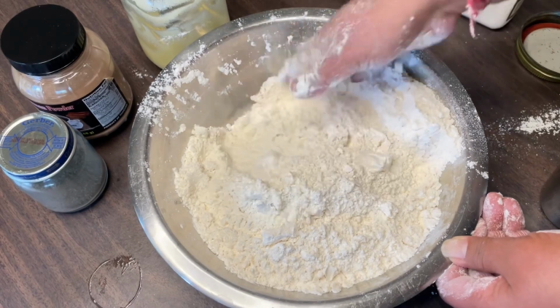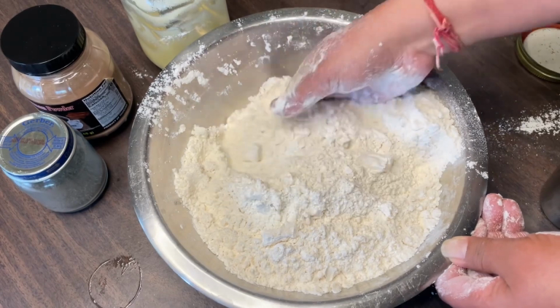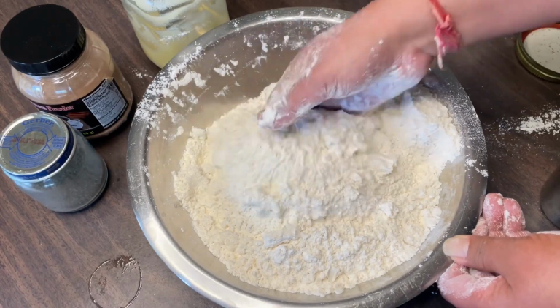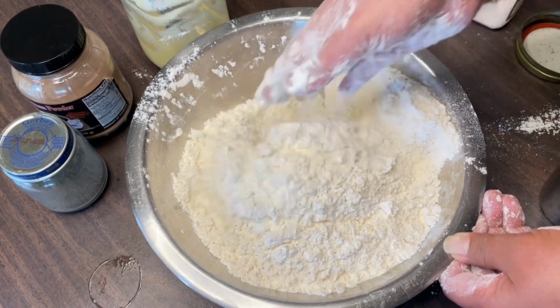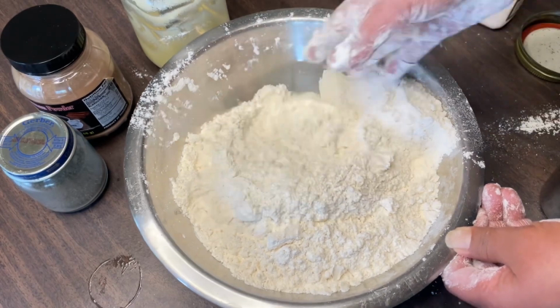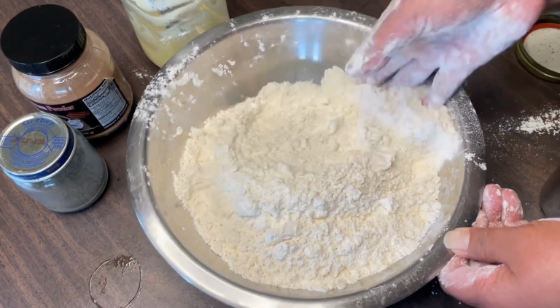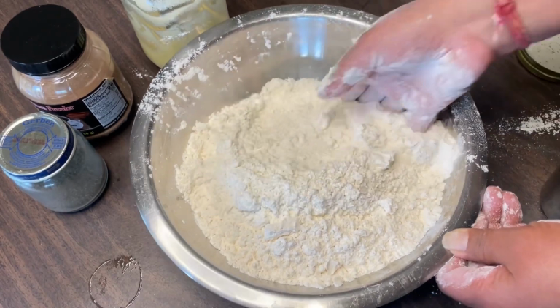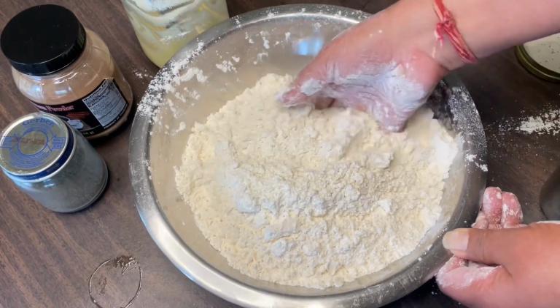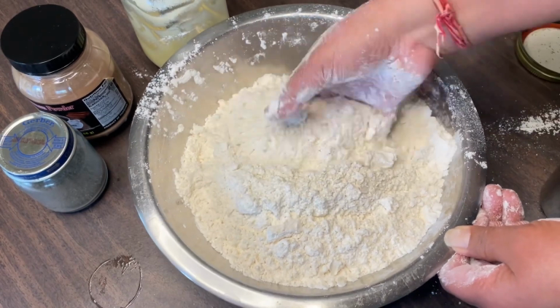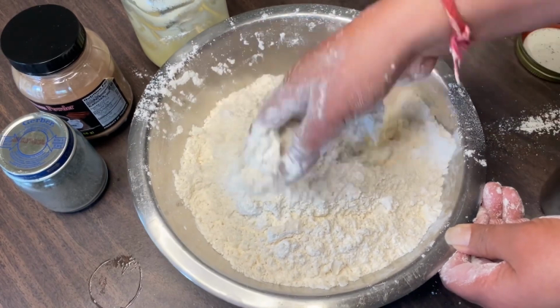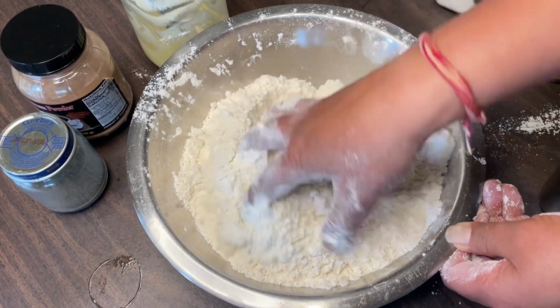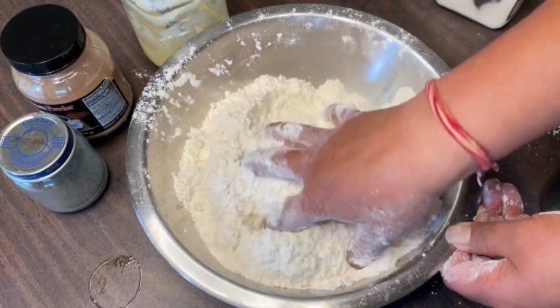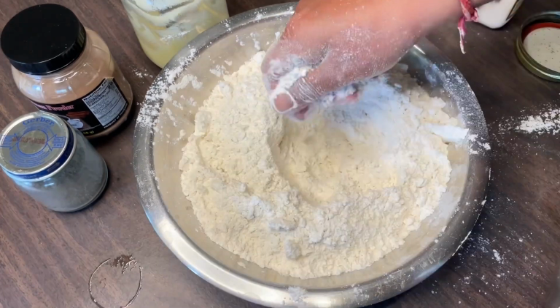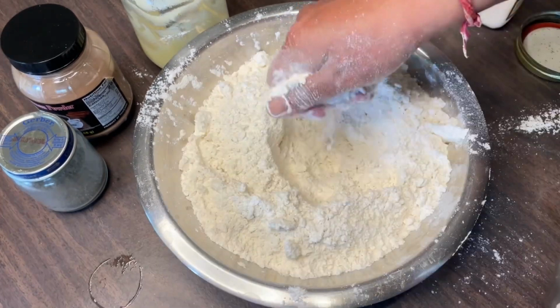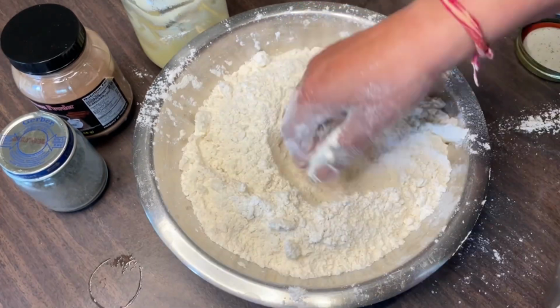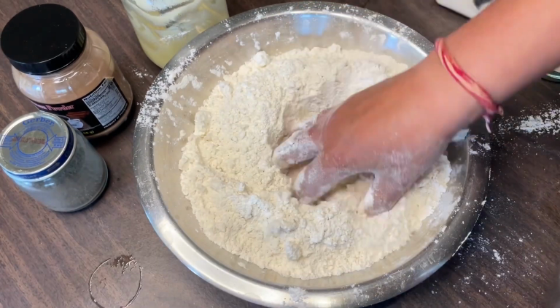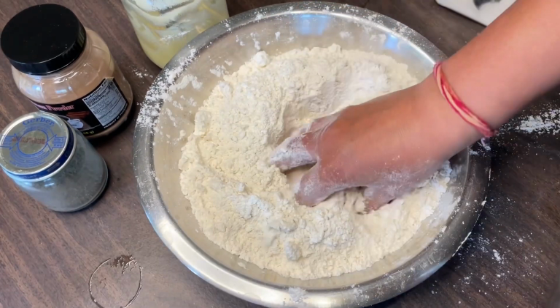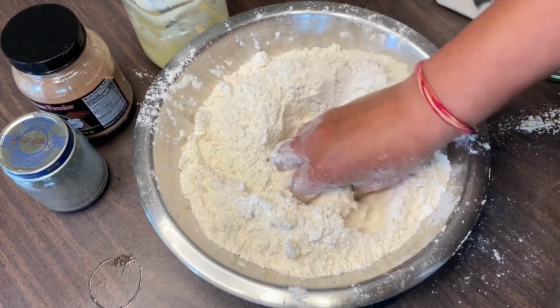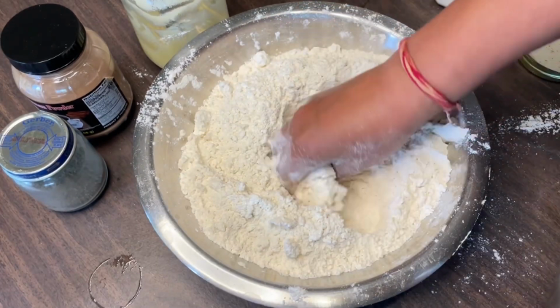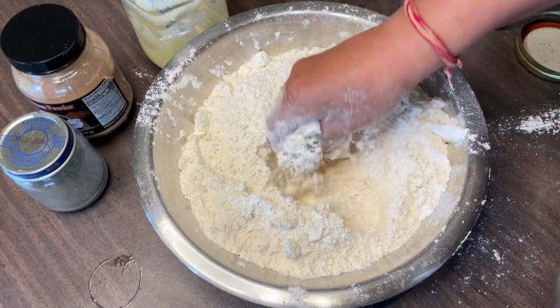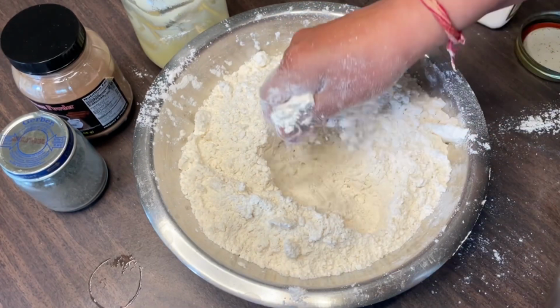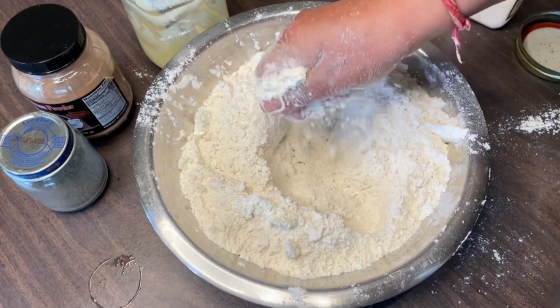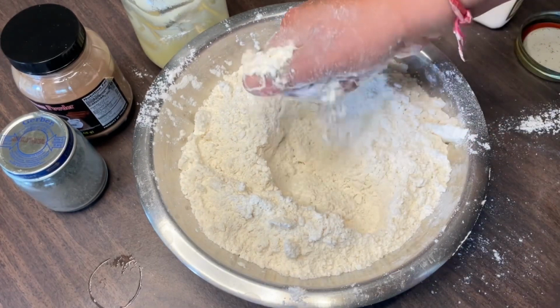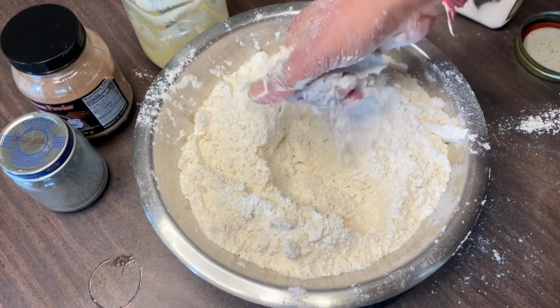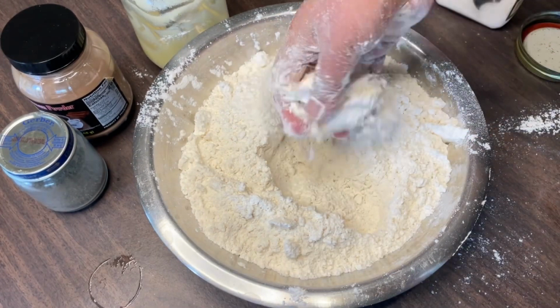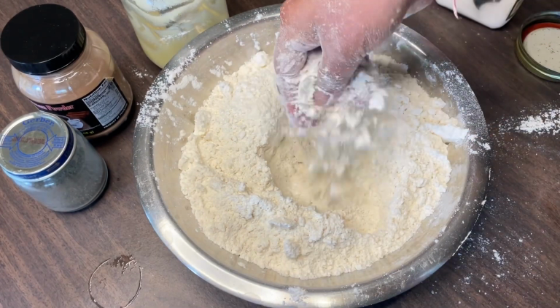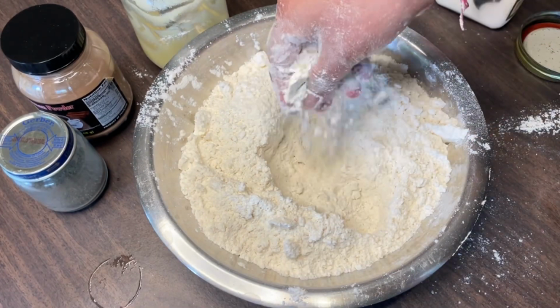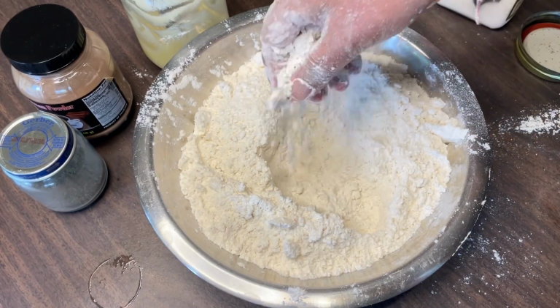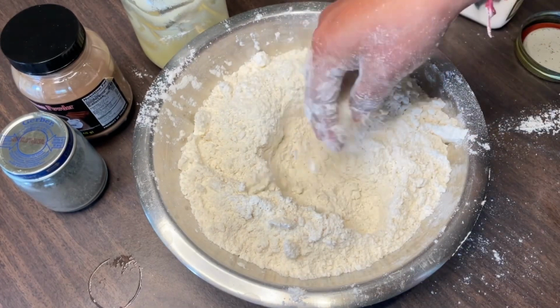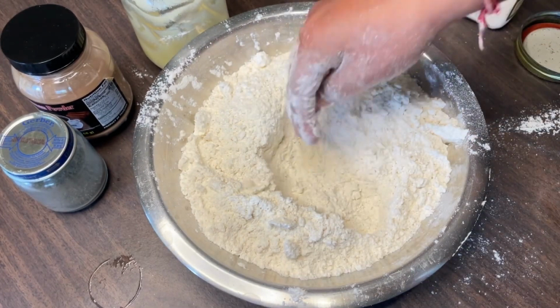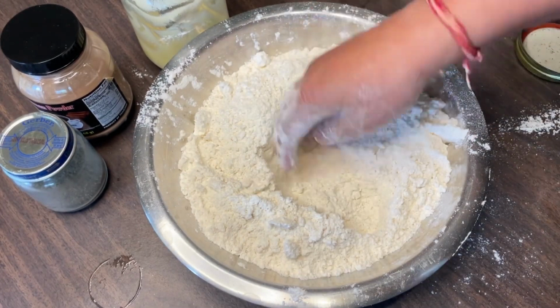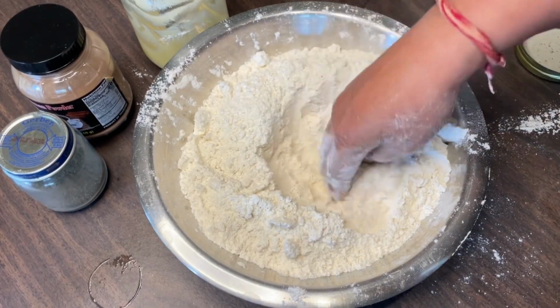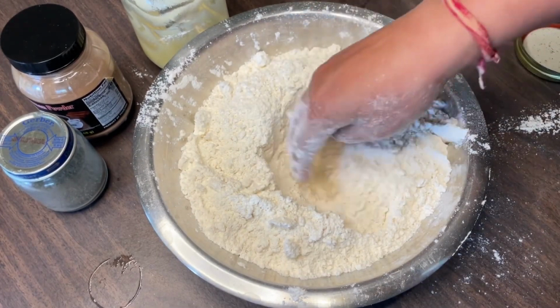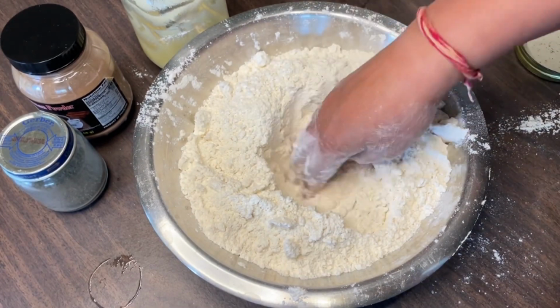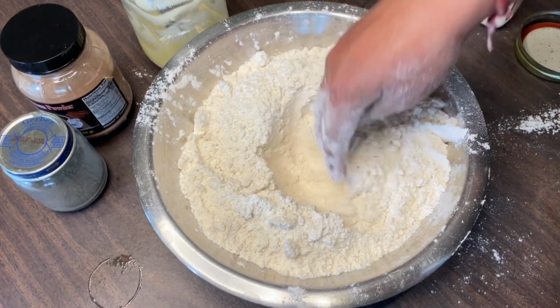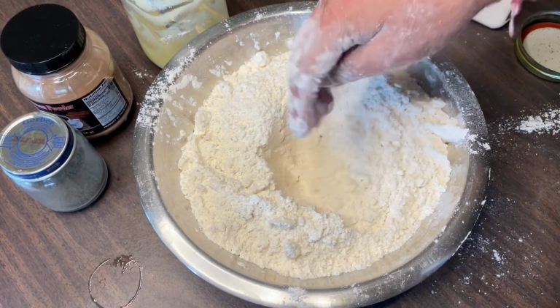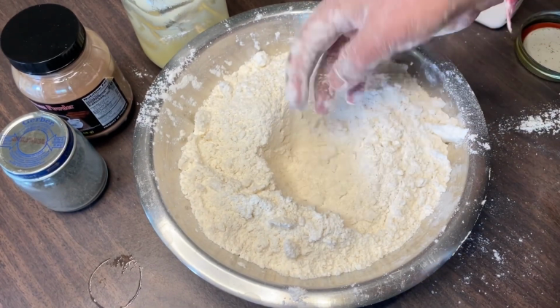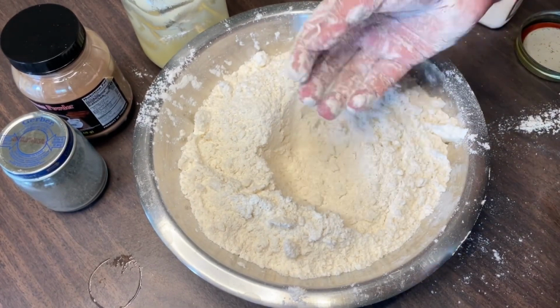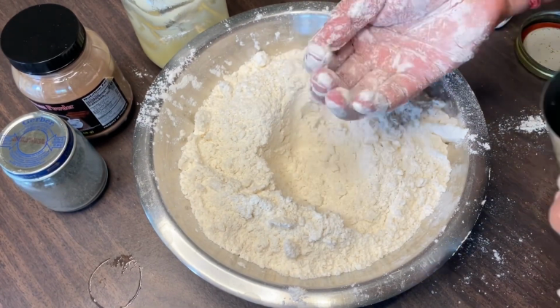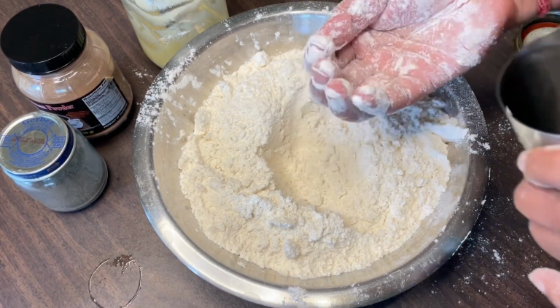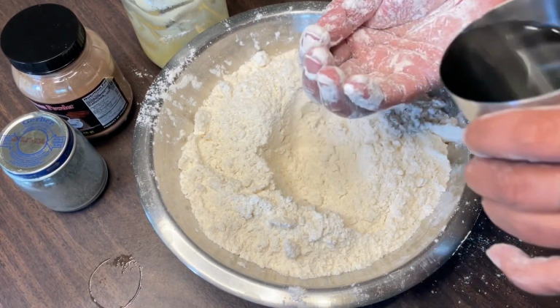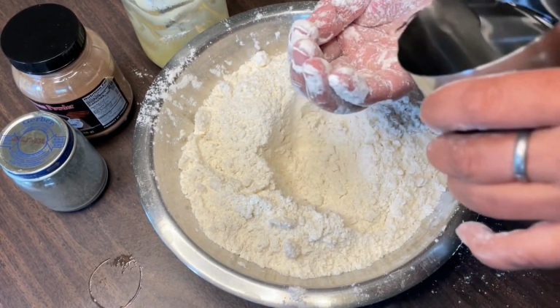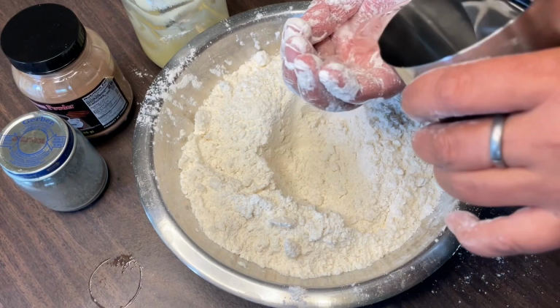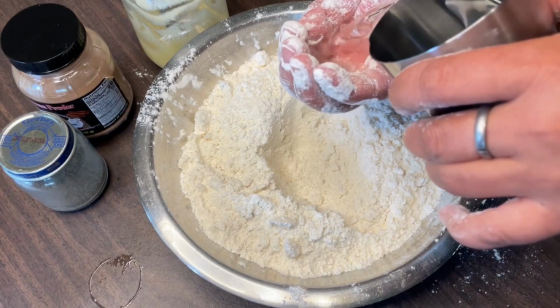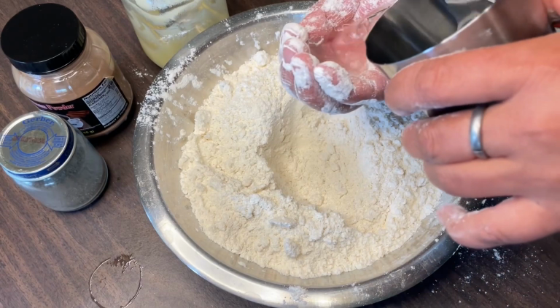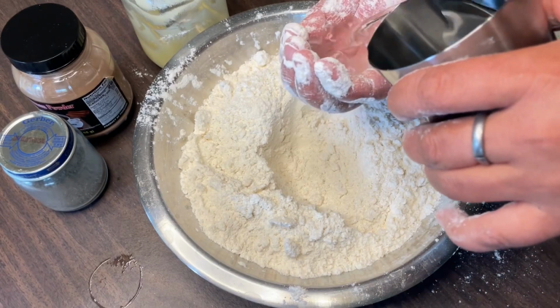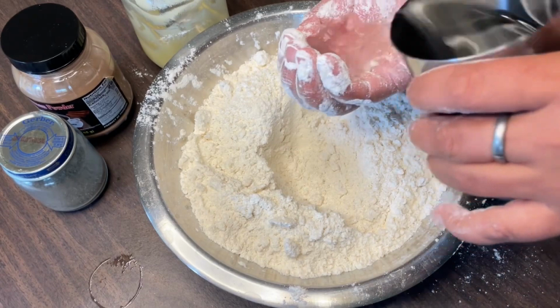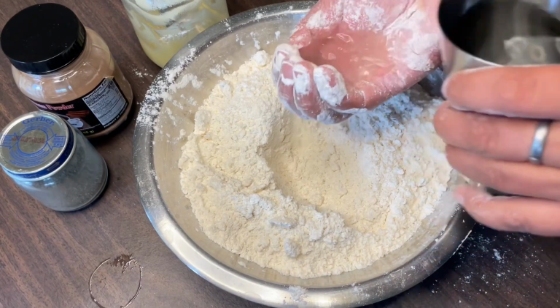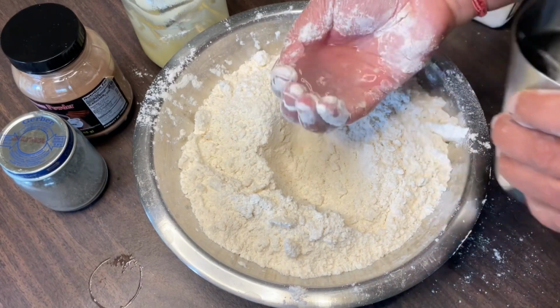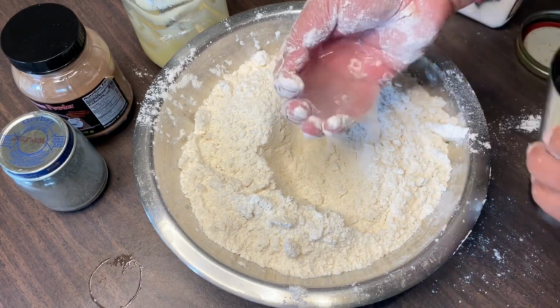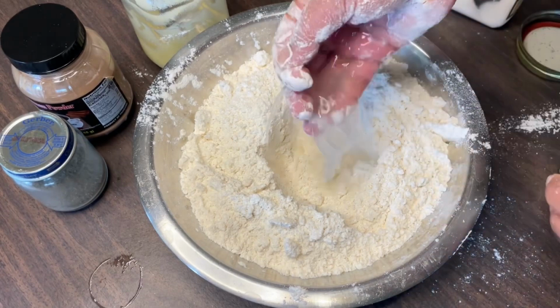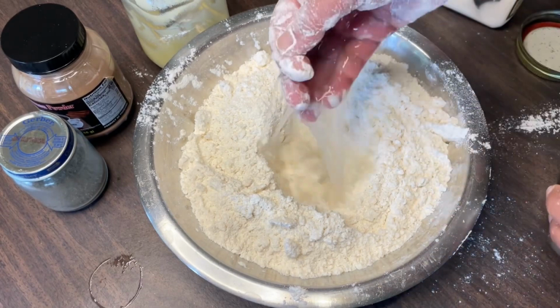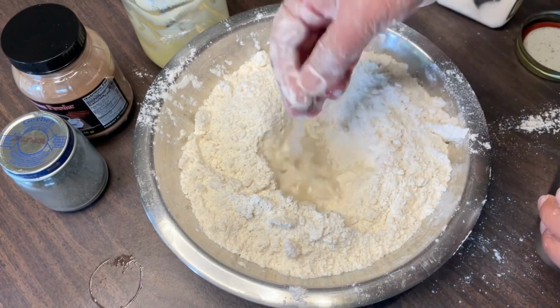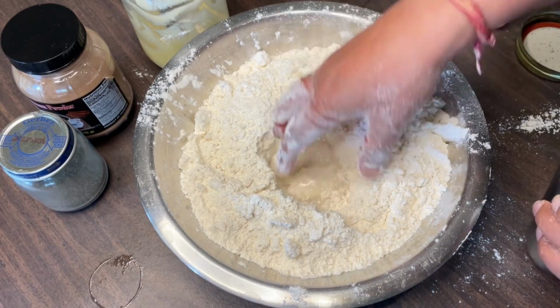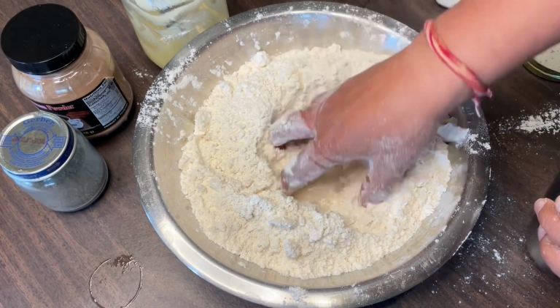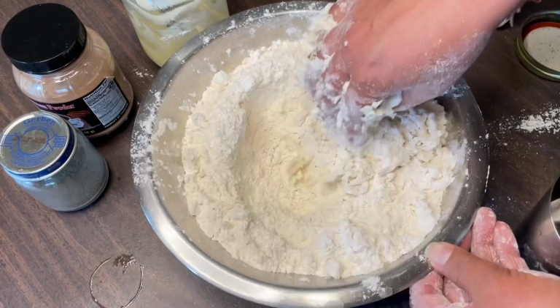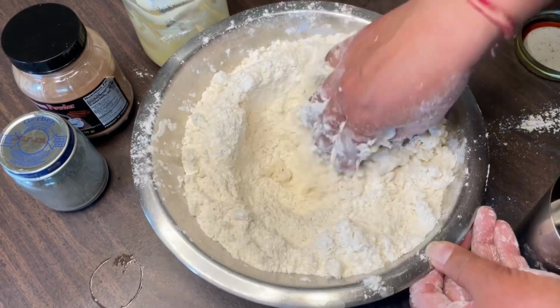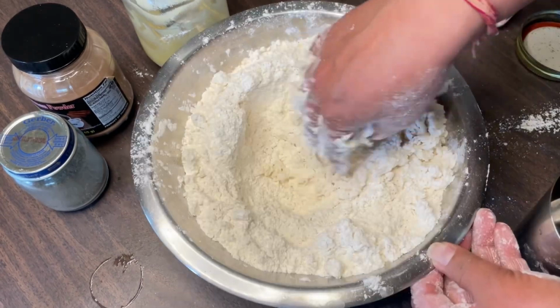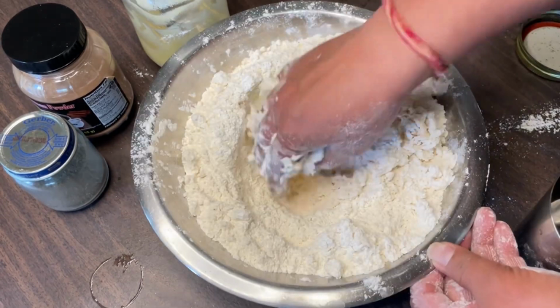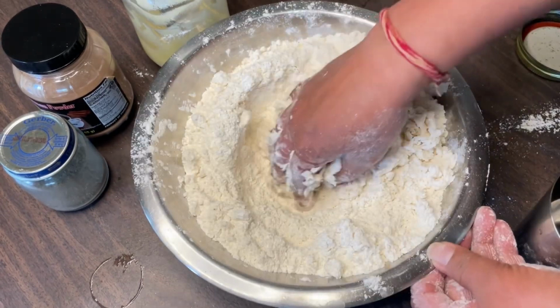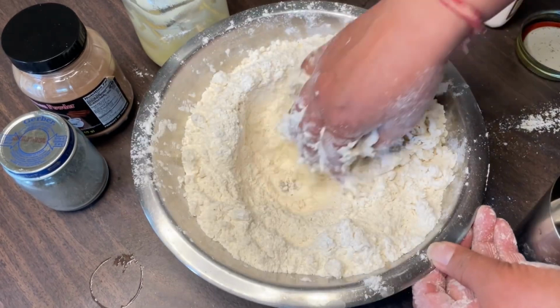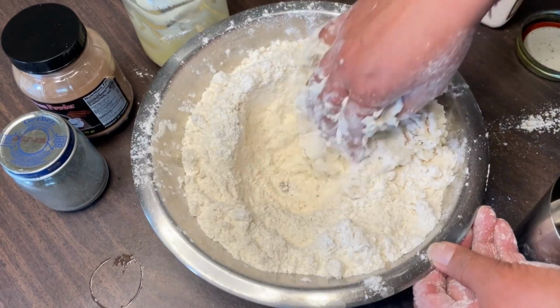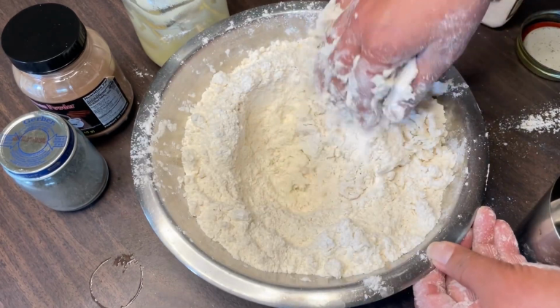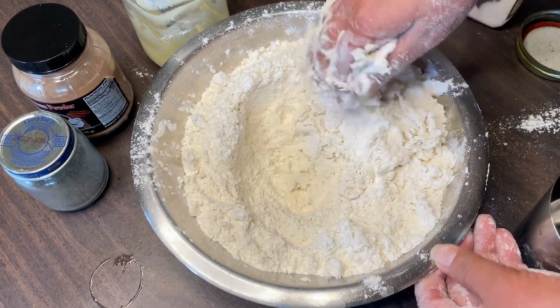Then I added about one-quarter tablespoon of chai masala and cinnamon. Just a little bit of cinnamon and chai masala mixed in.